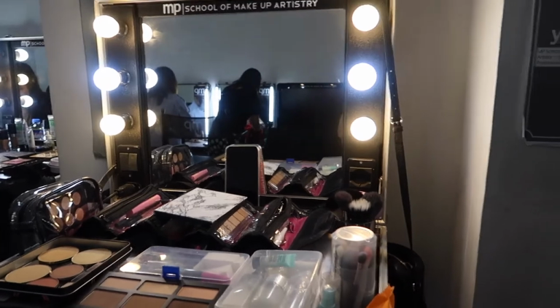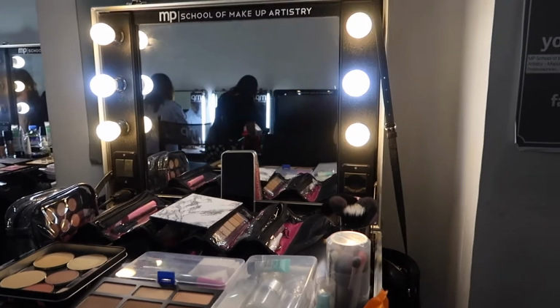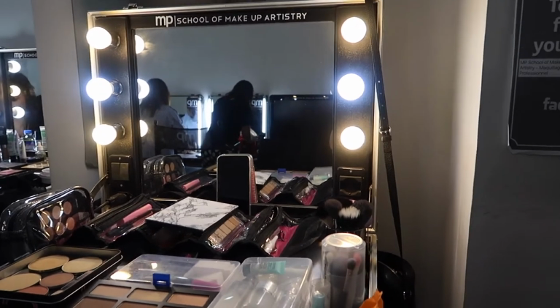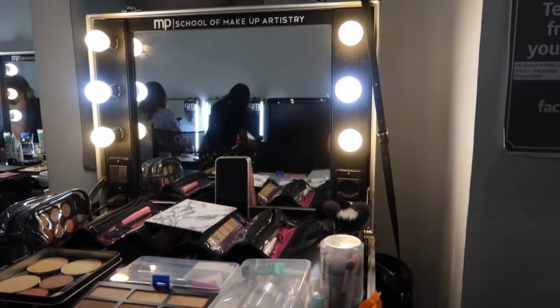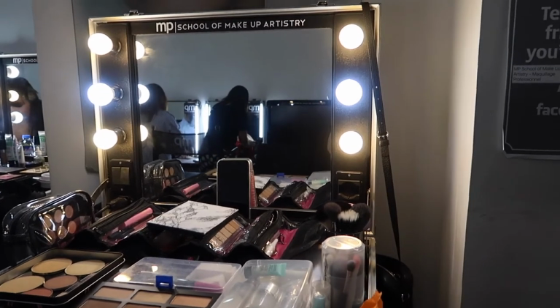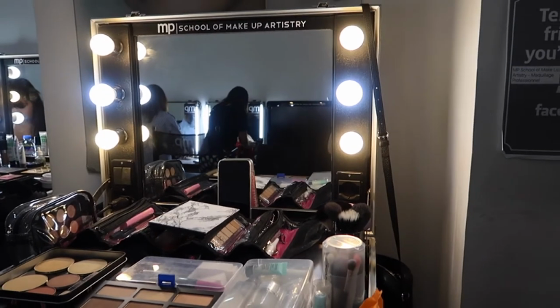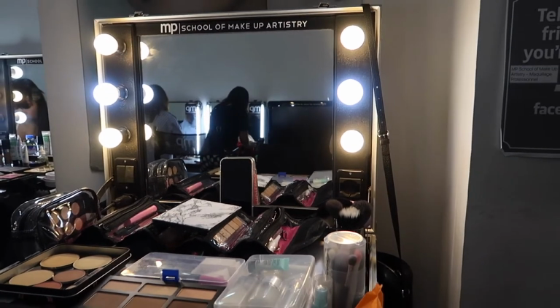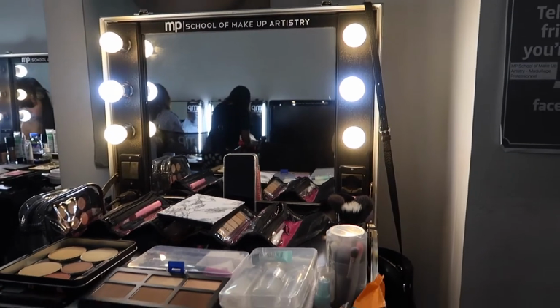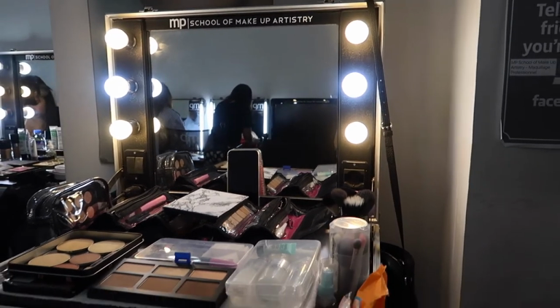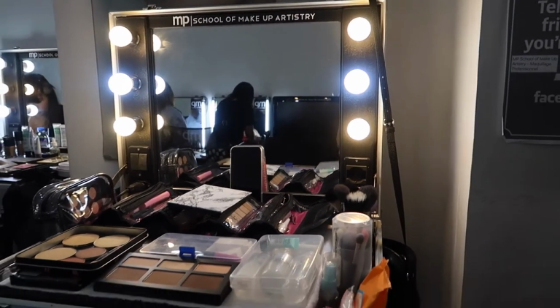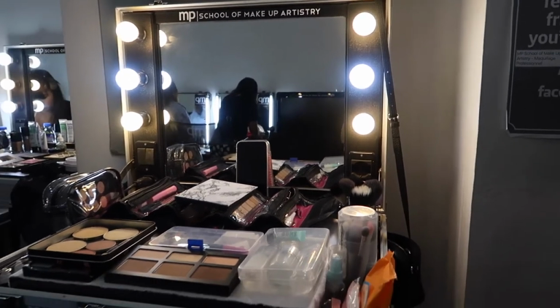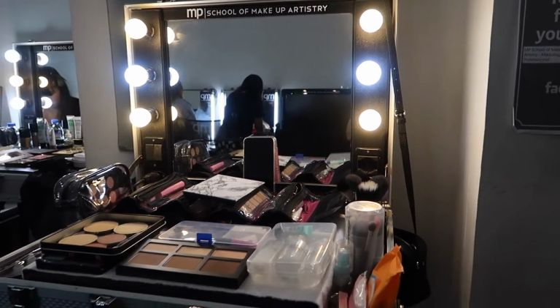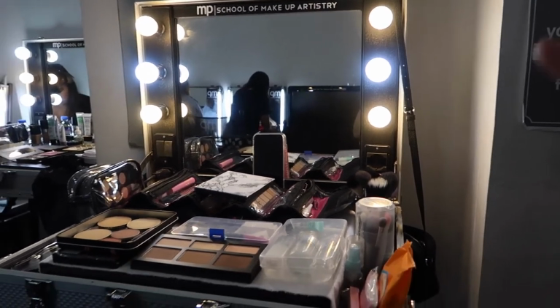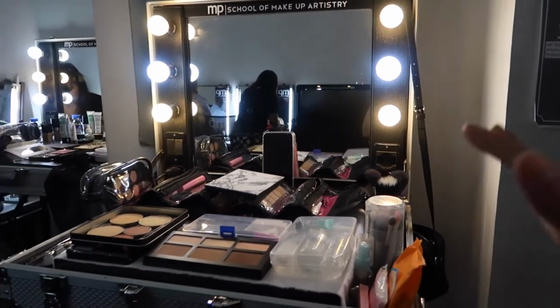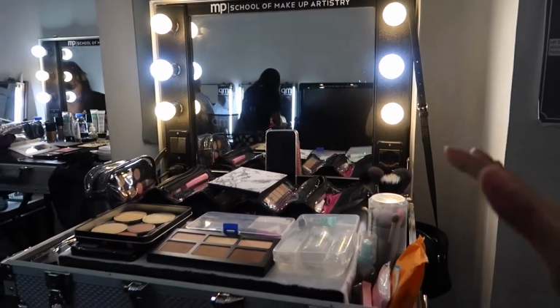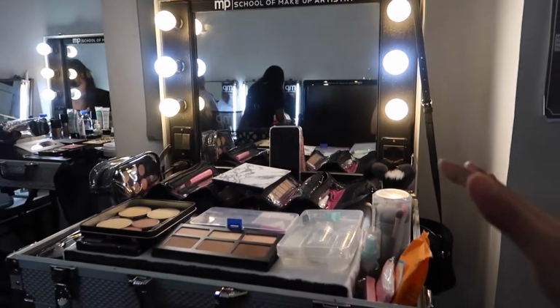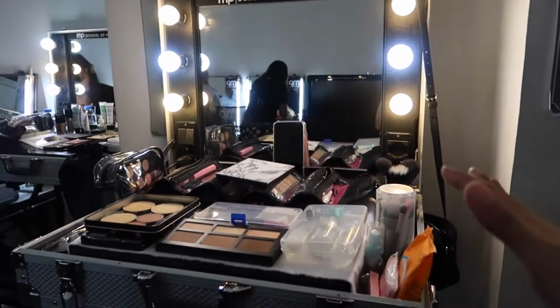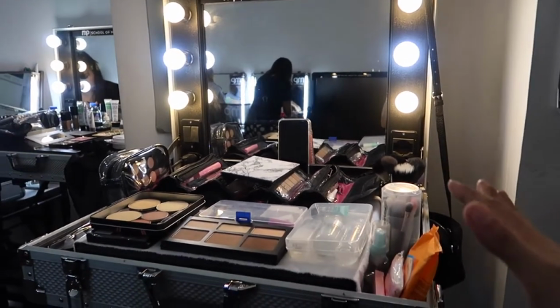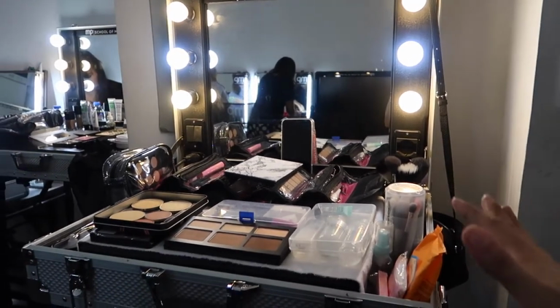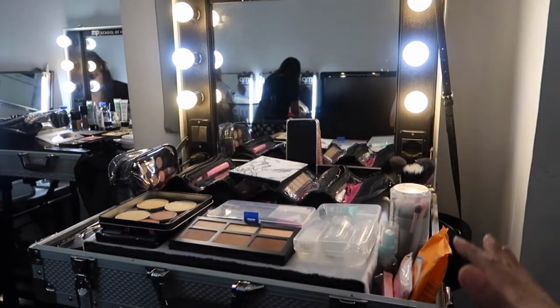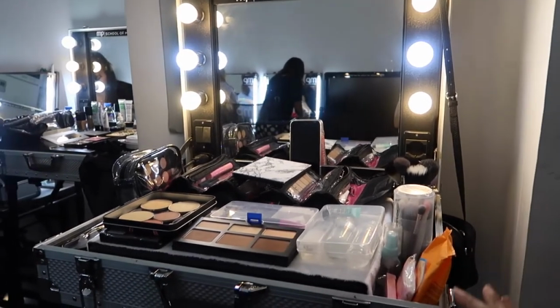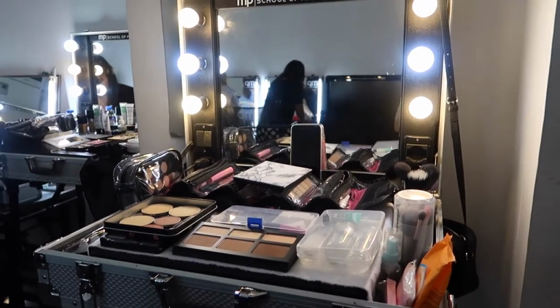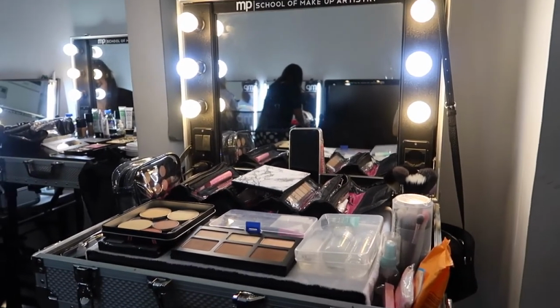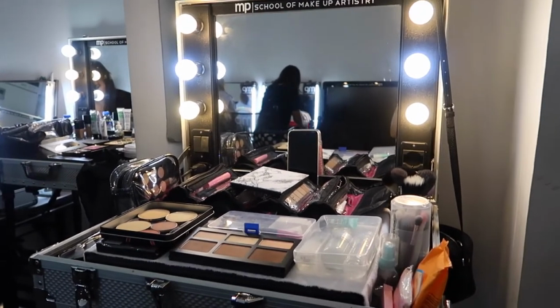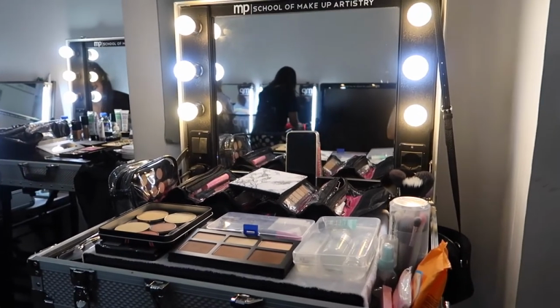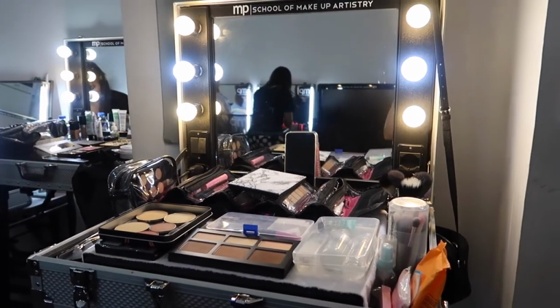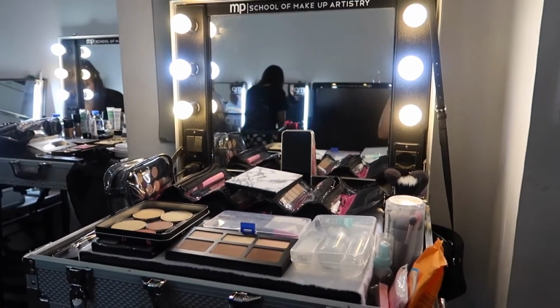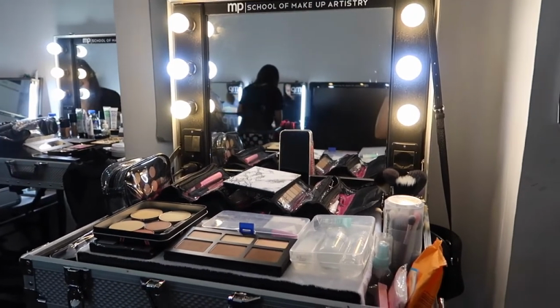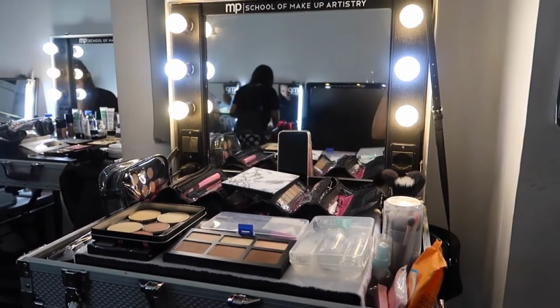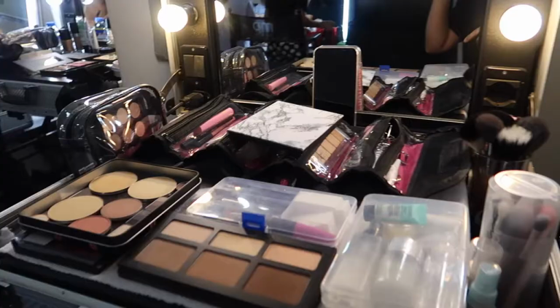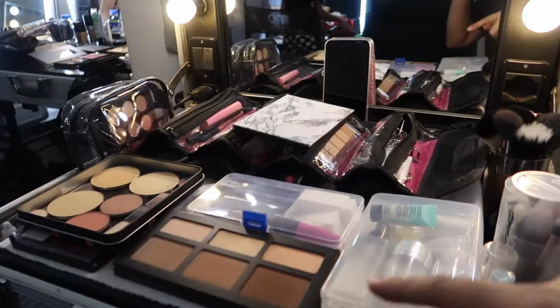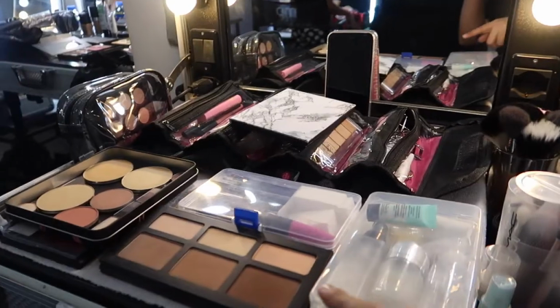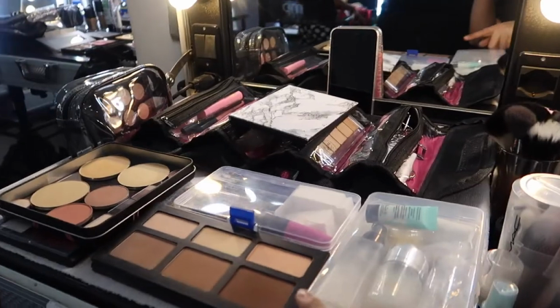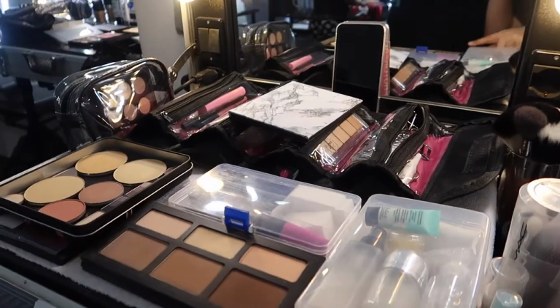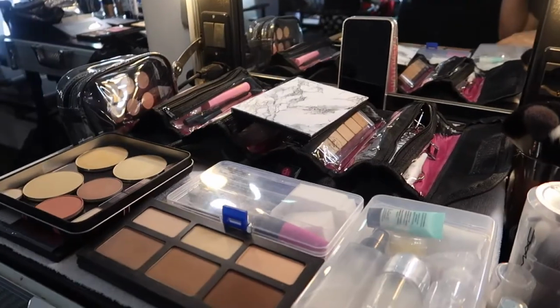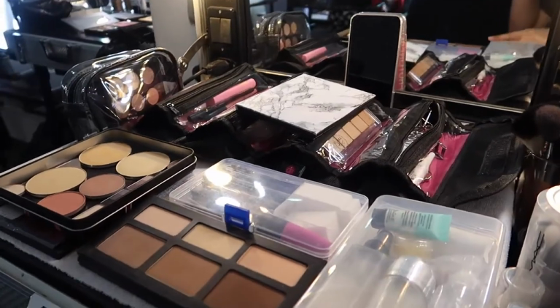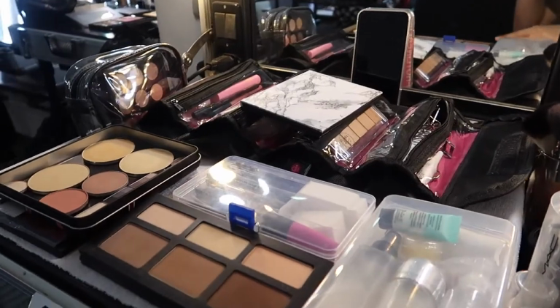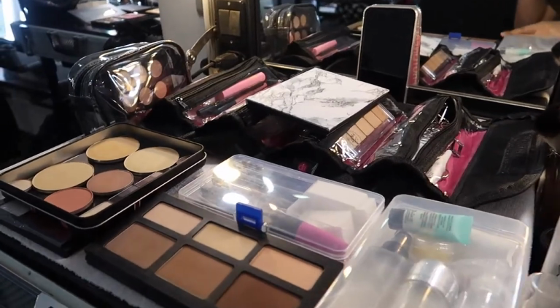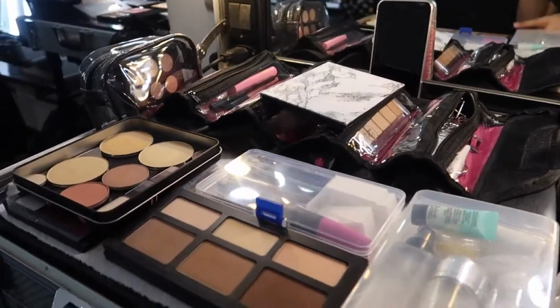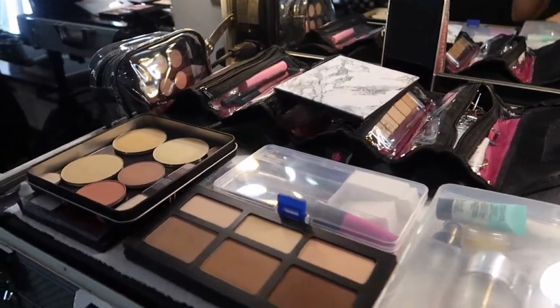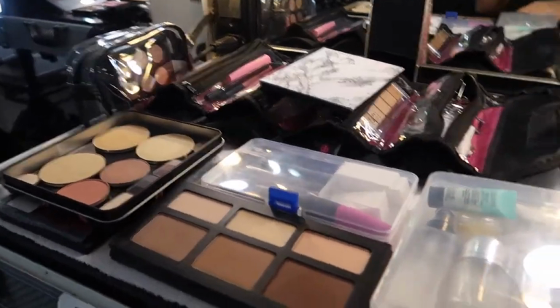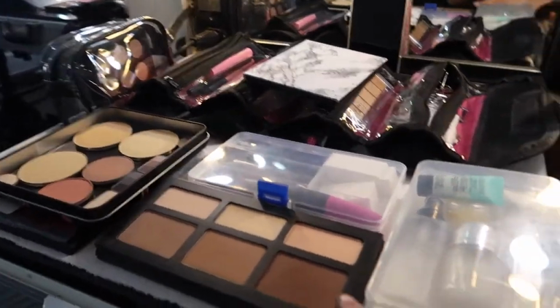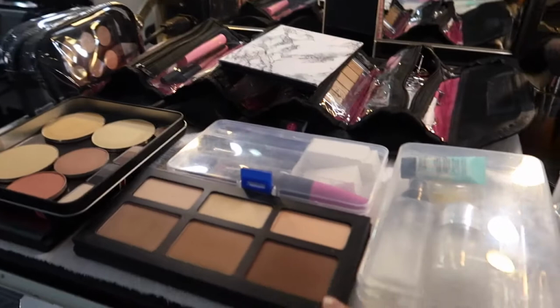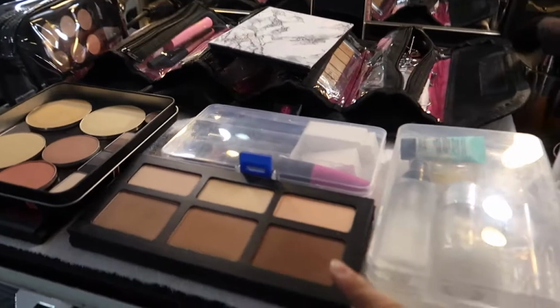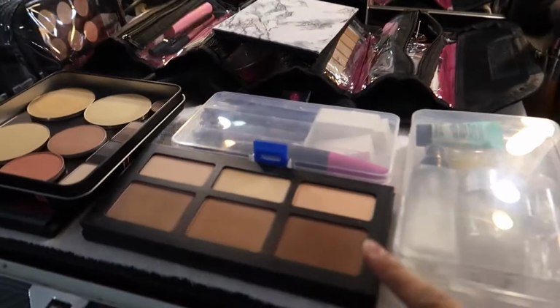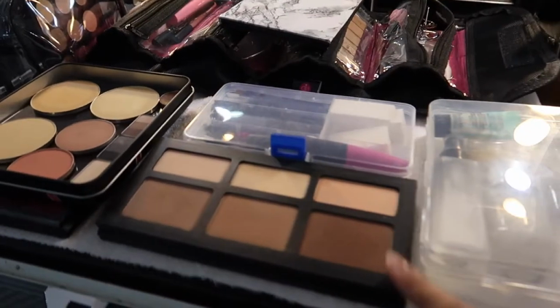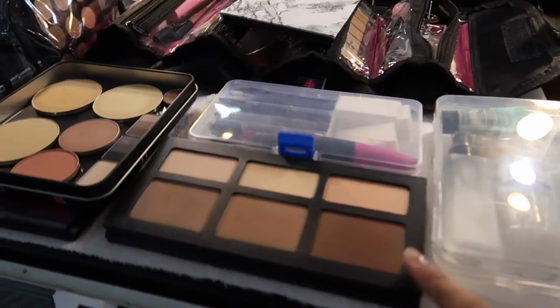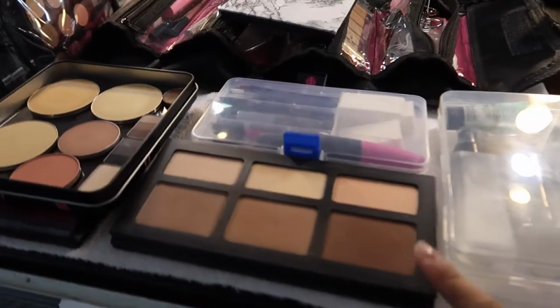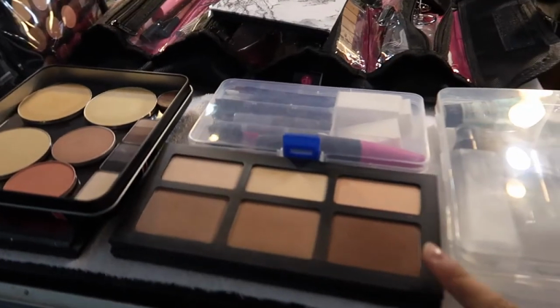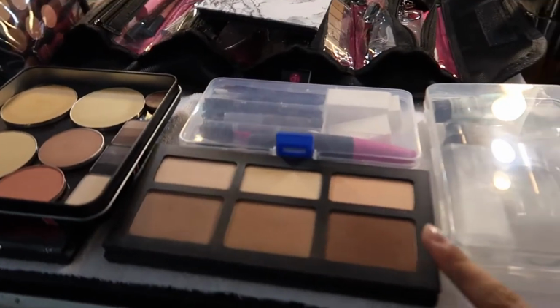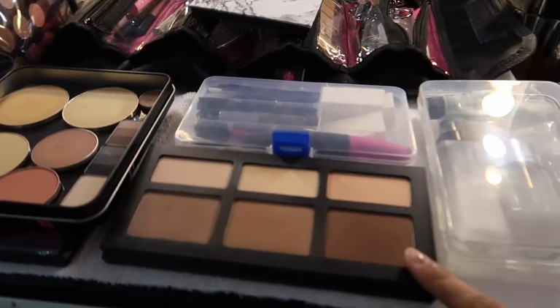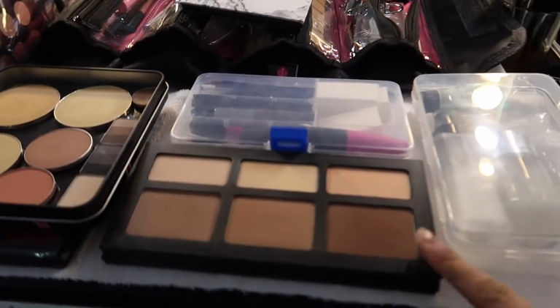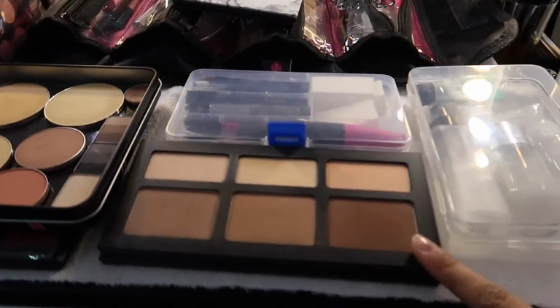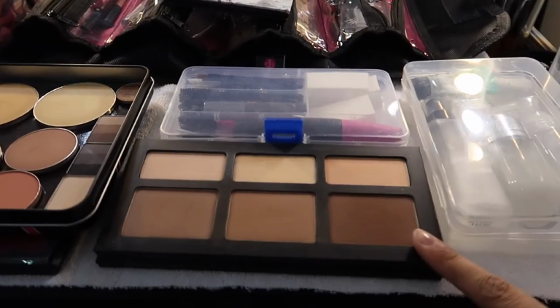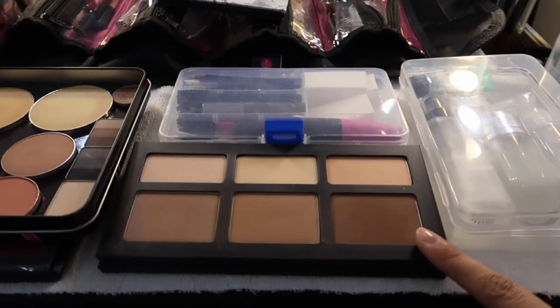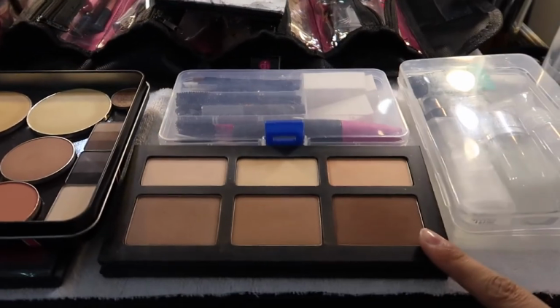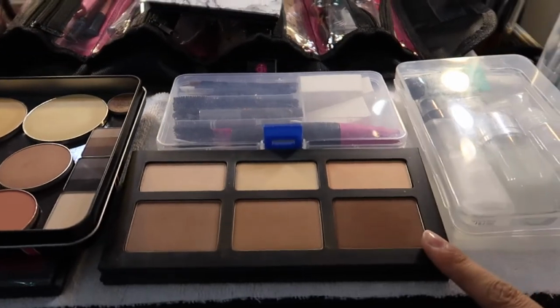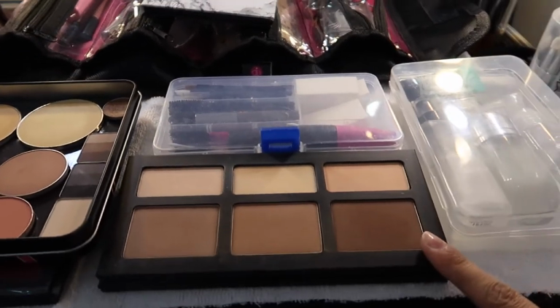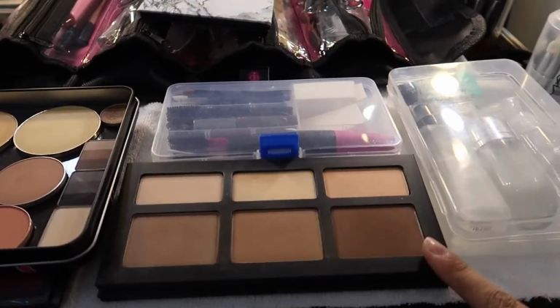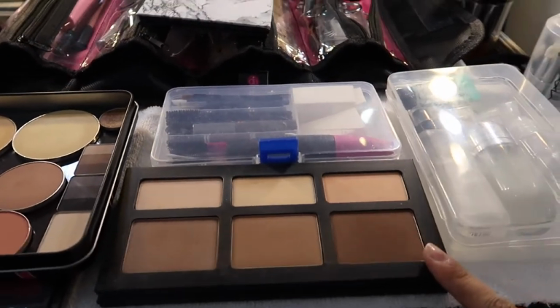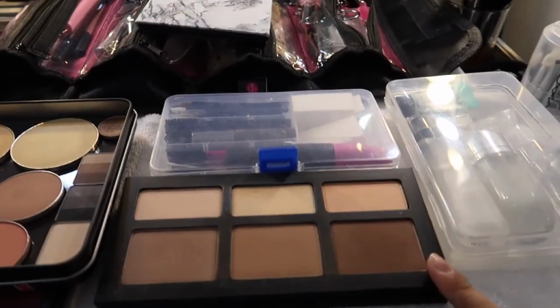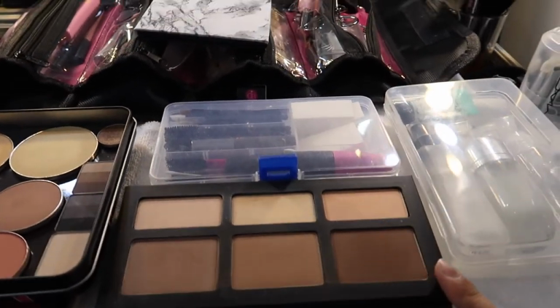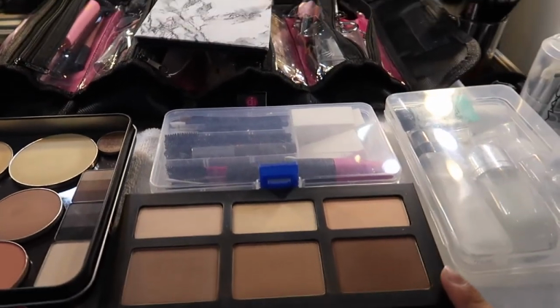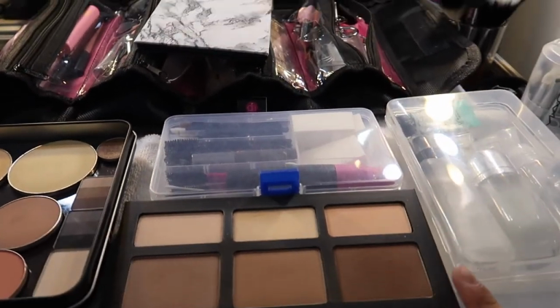This is our setup for today's makeup class. We're going to use the dry method of contouring.